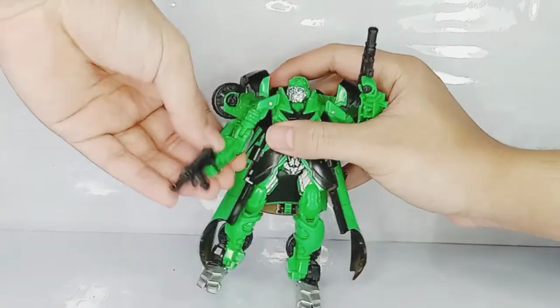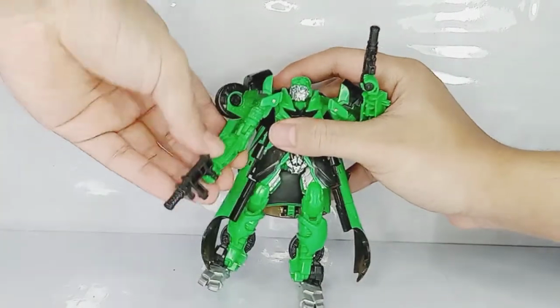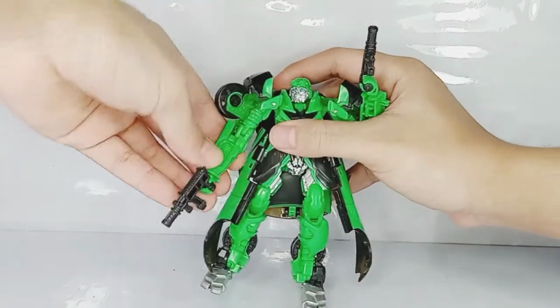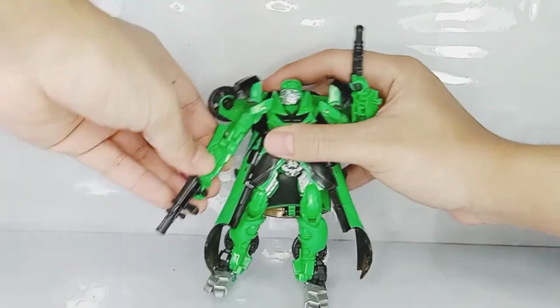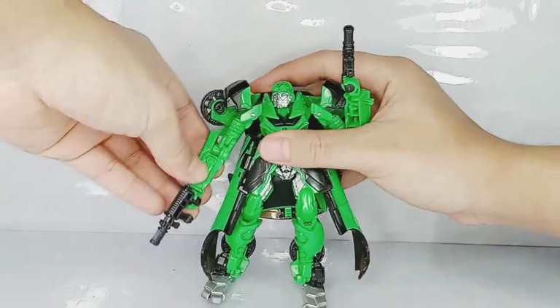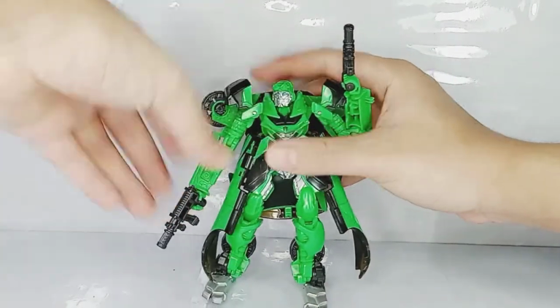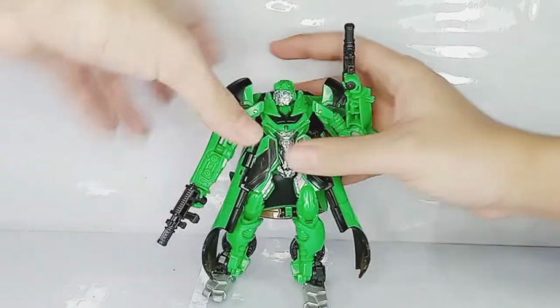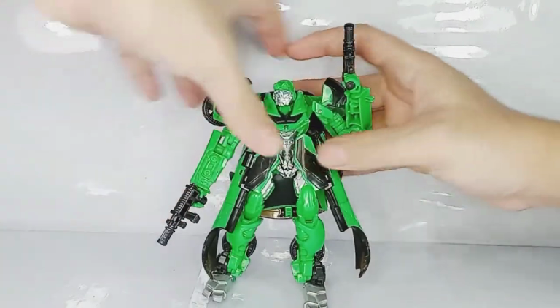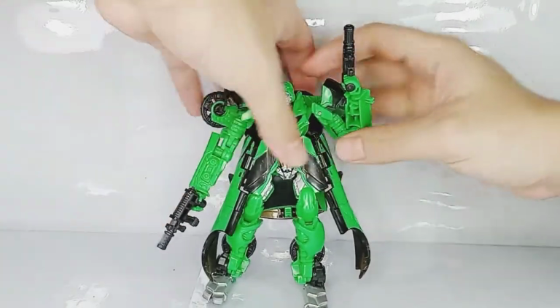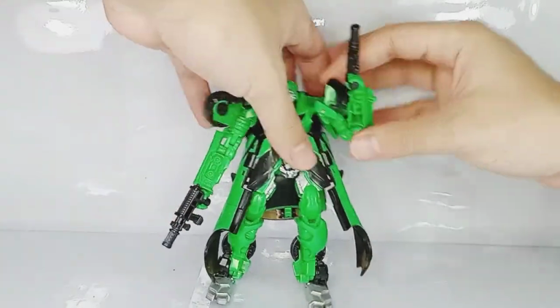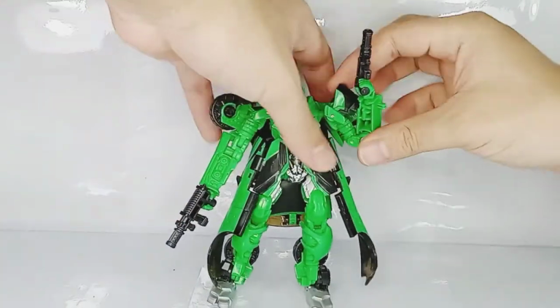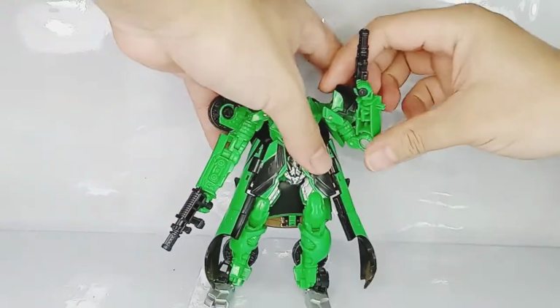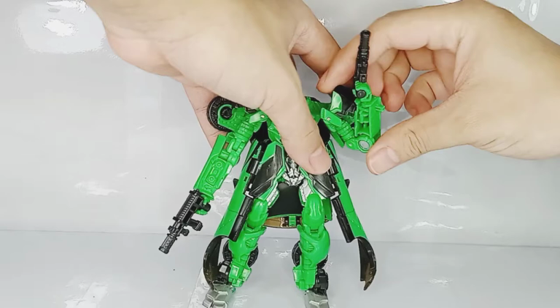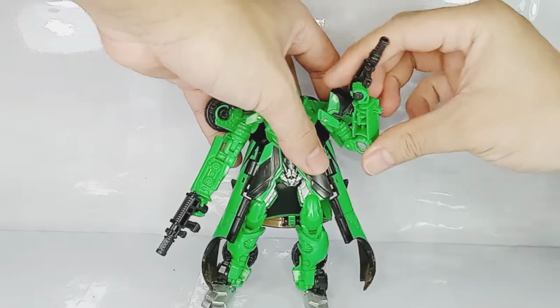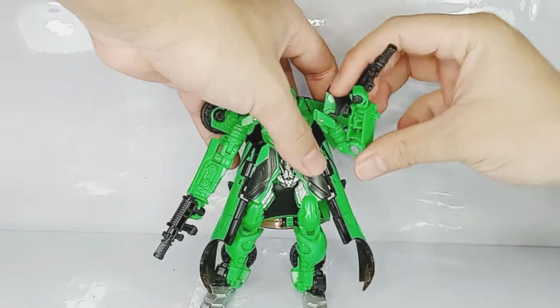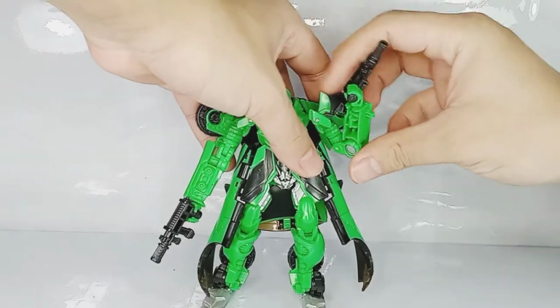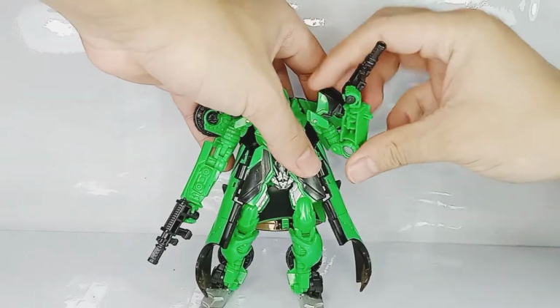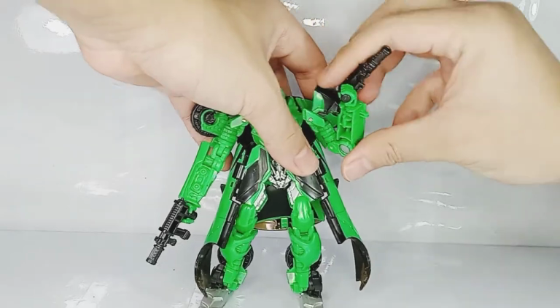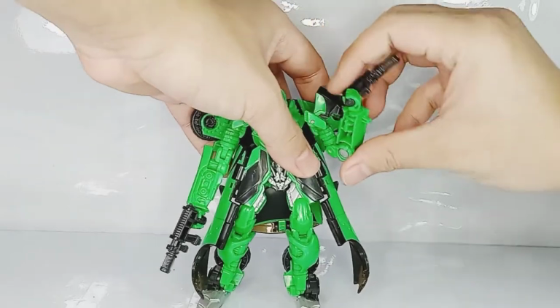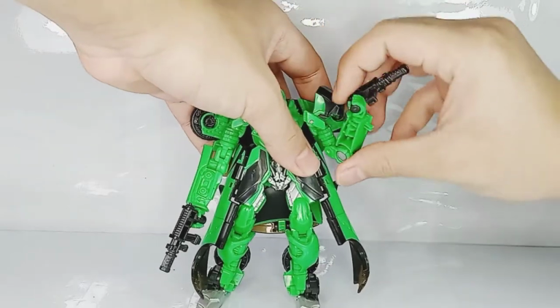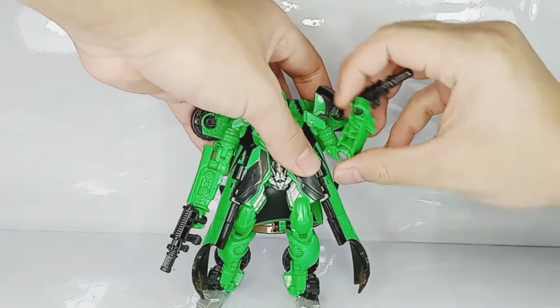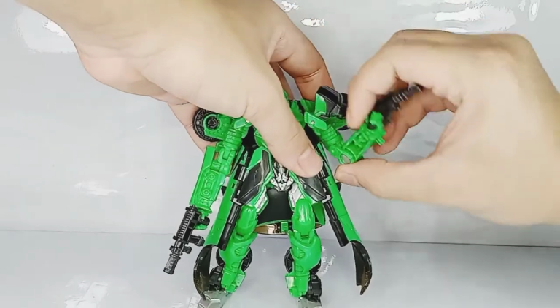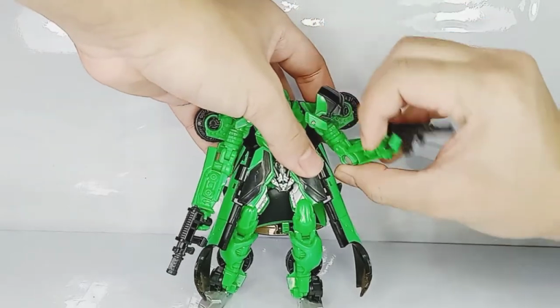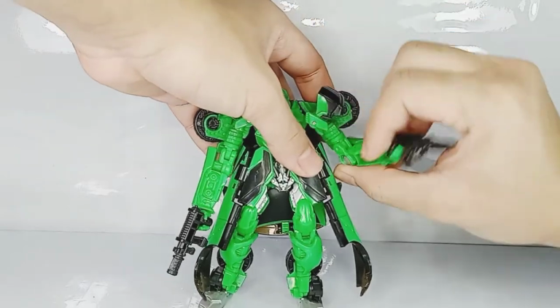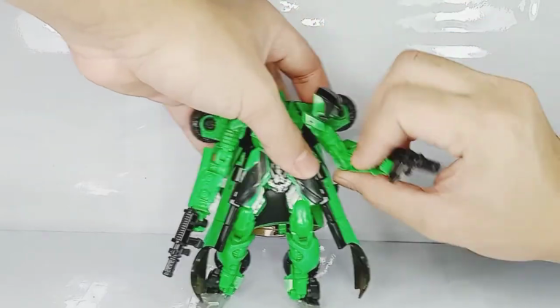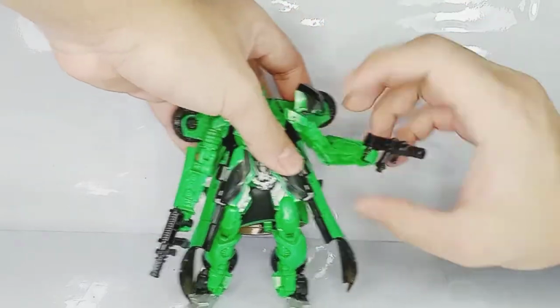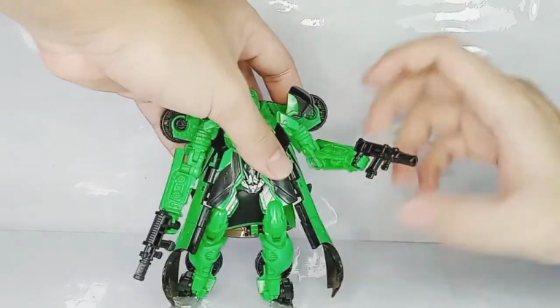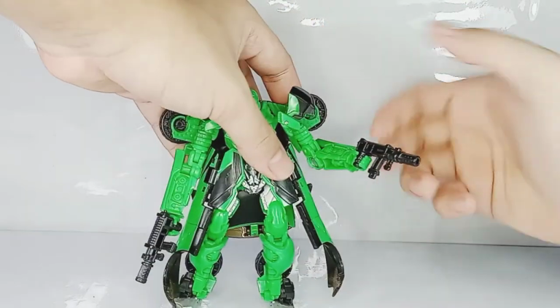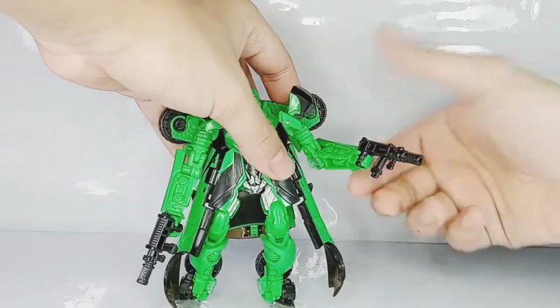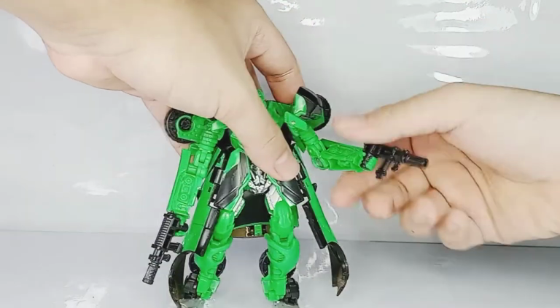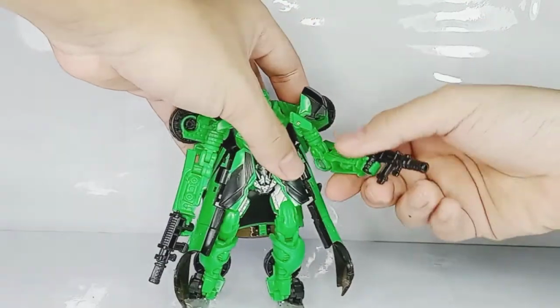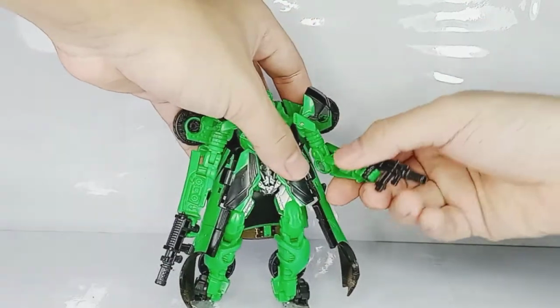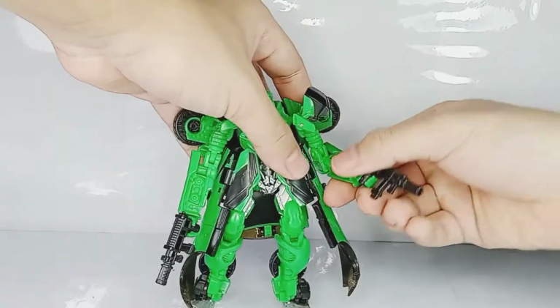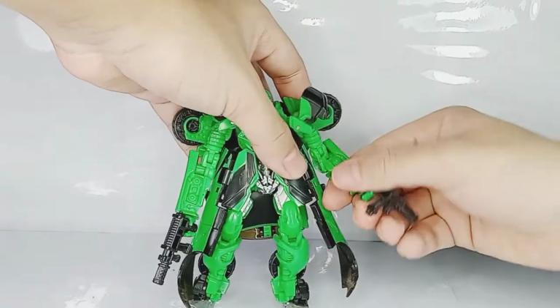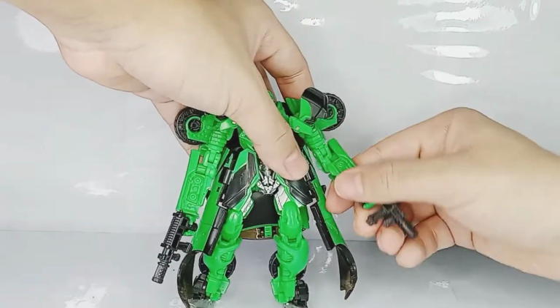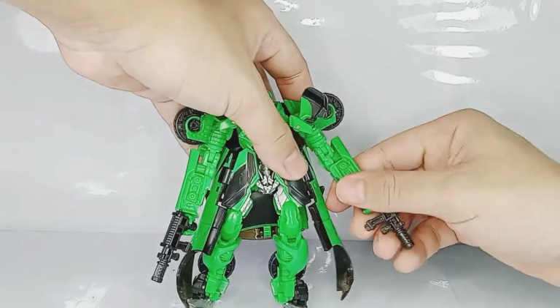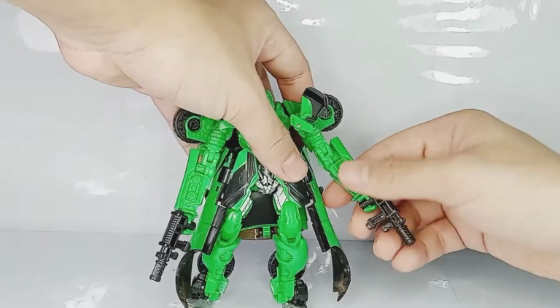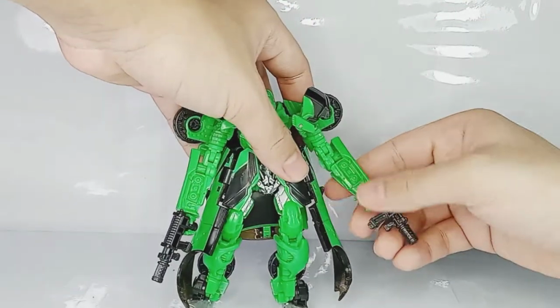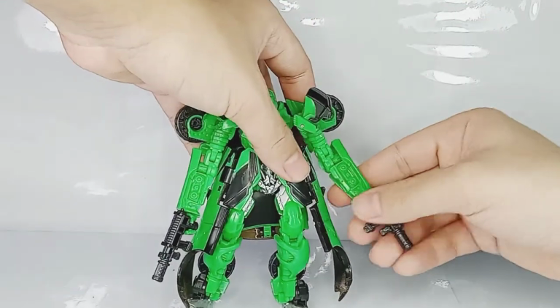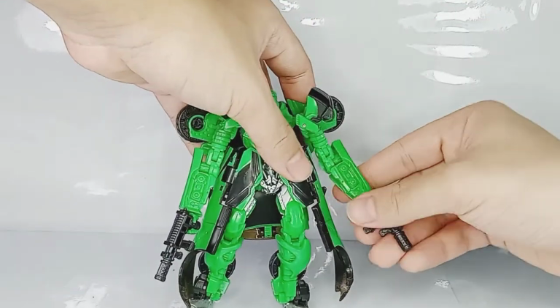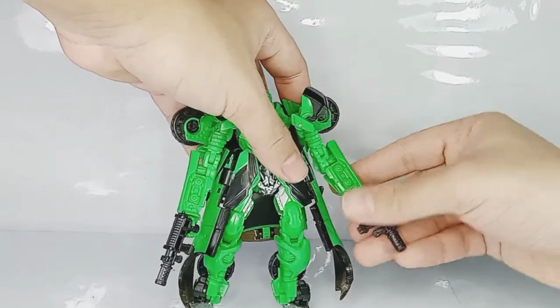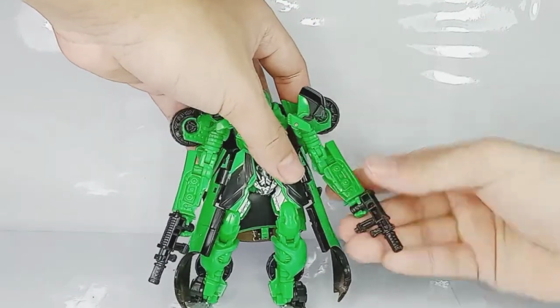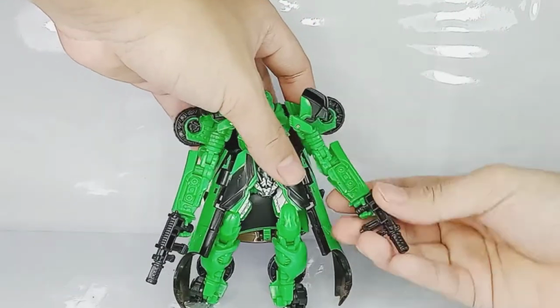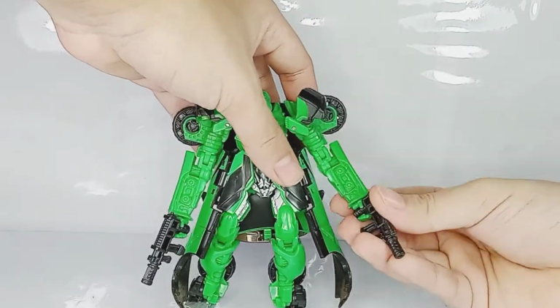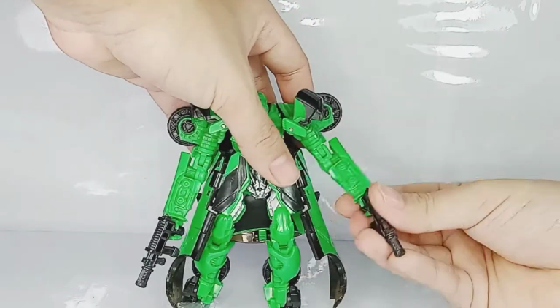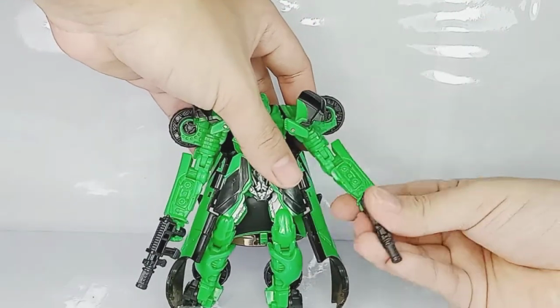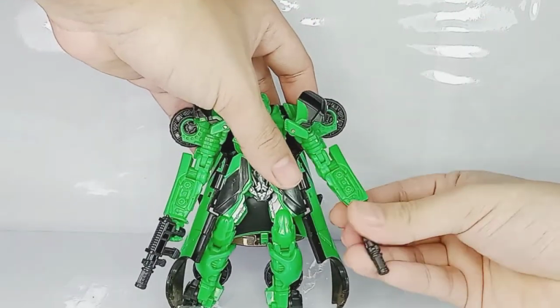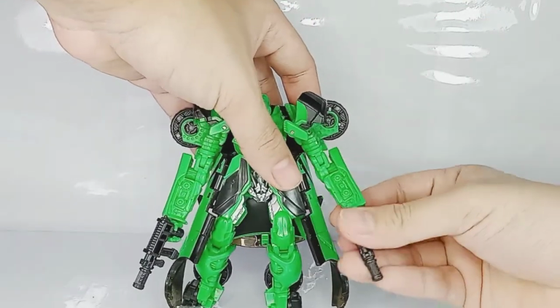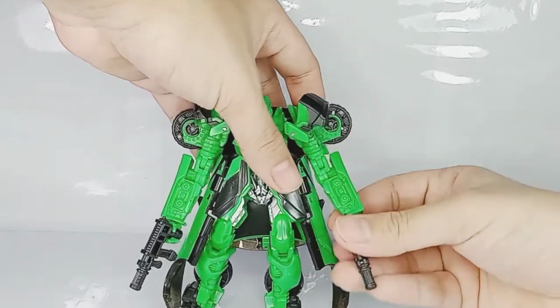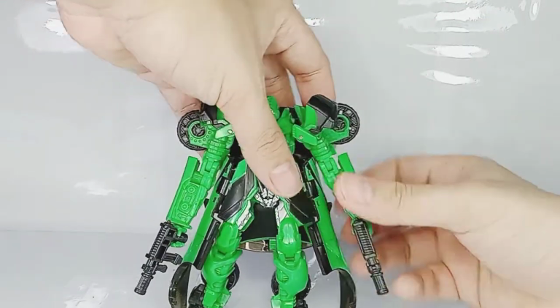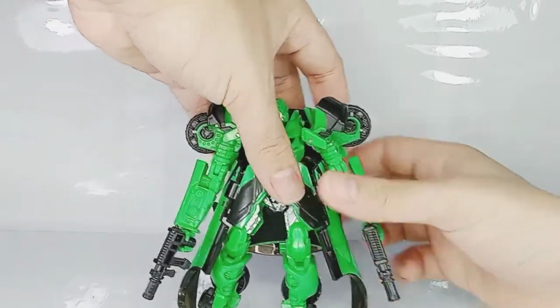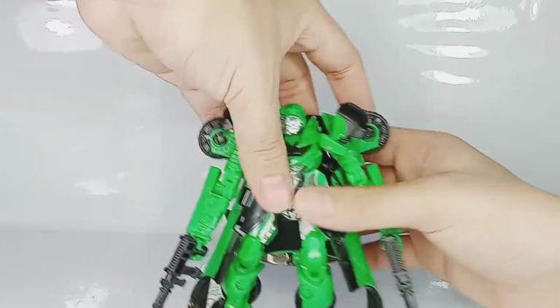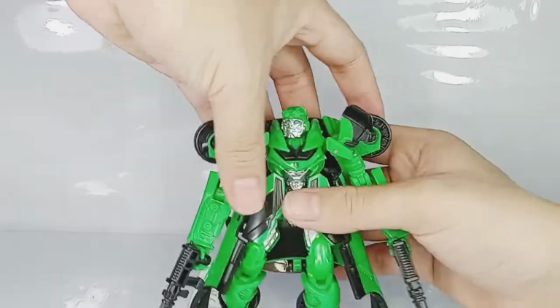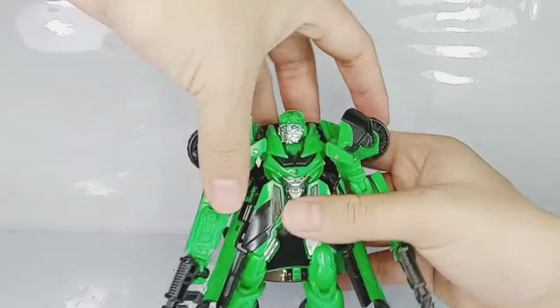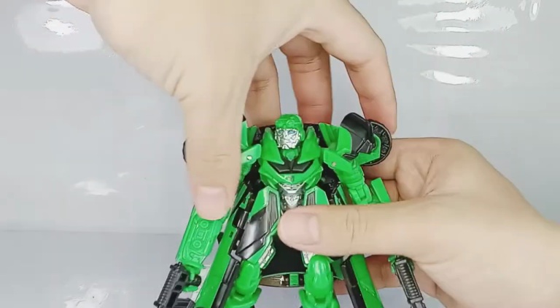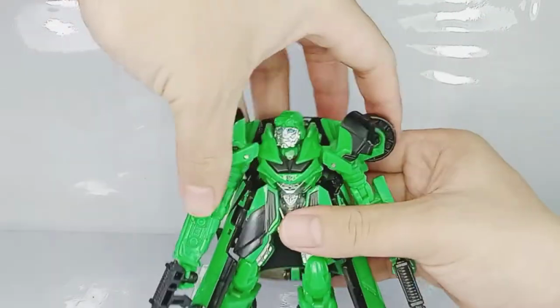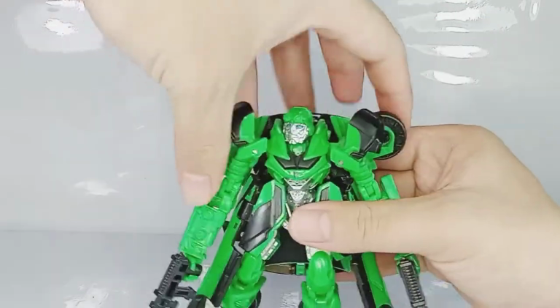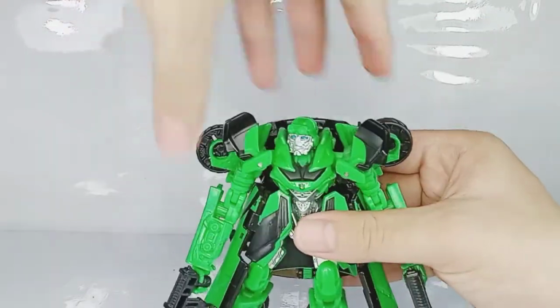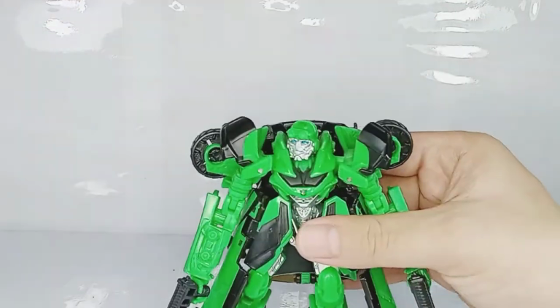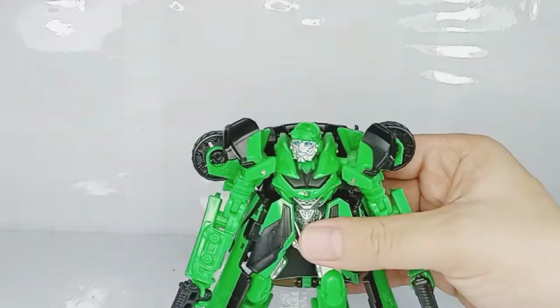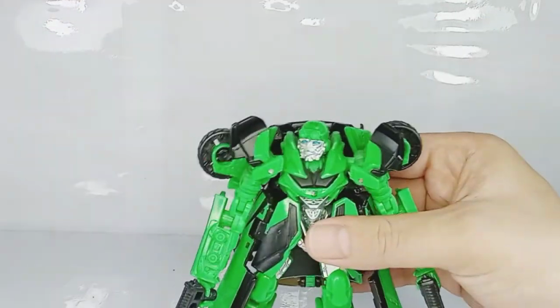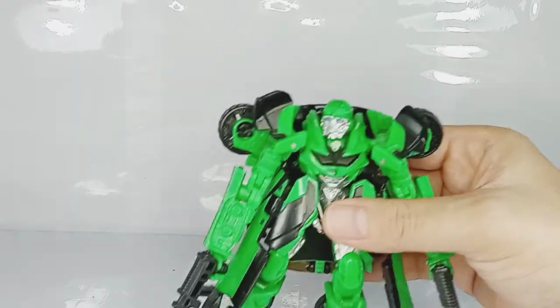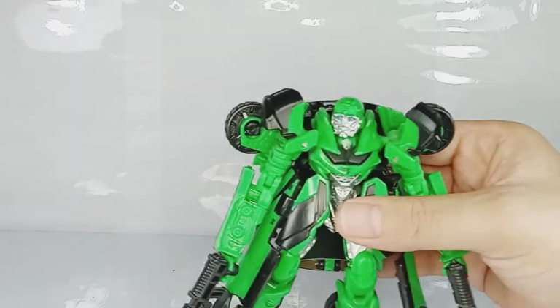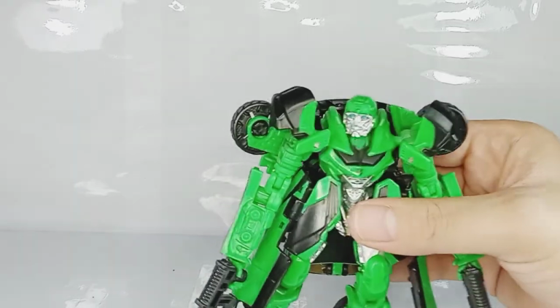Let's just fix him up before we take an in-depth look at the character. Here looking pretty fine, pretty cool.